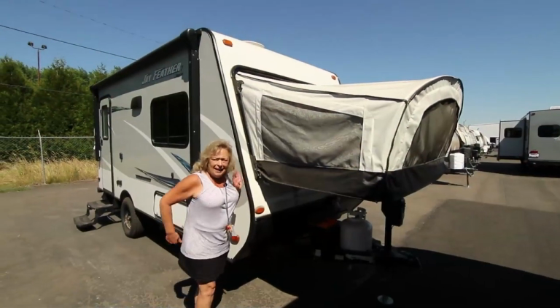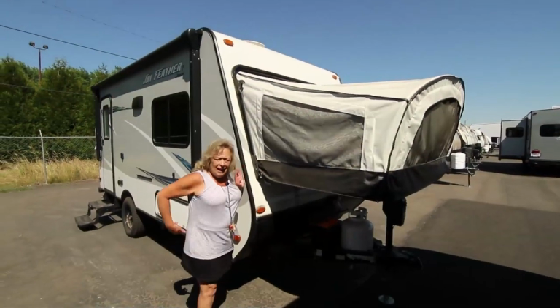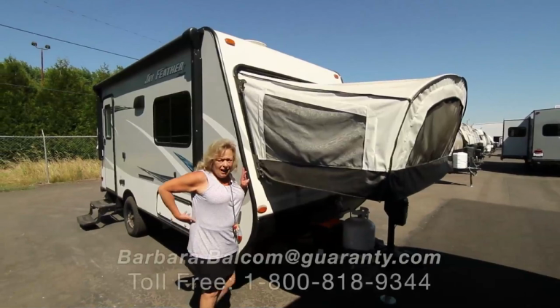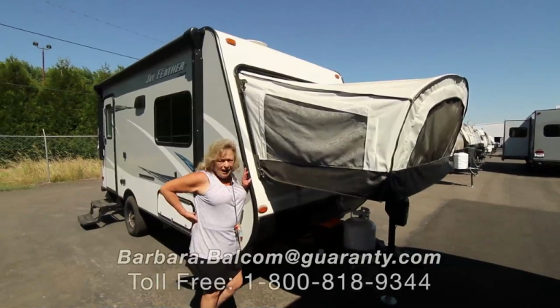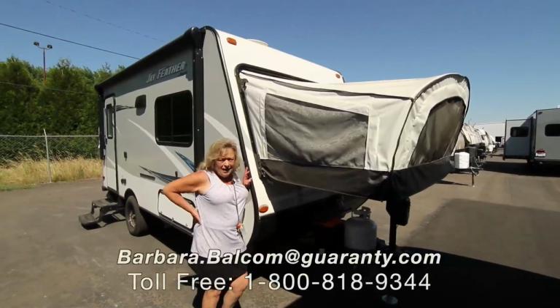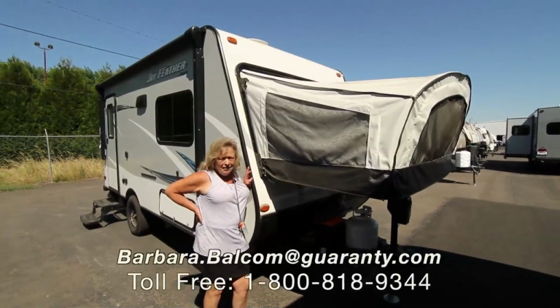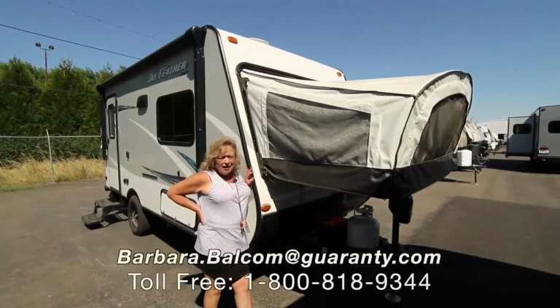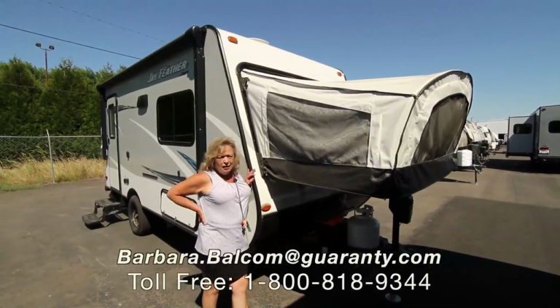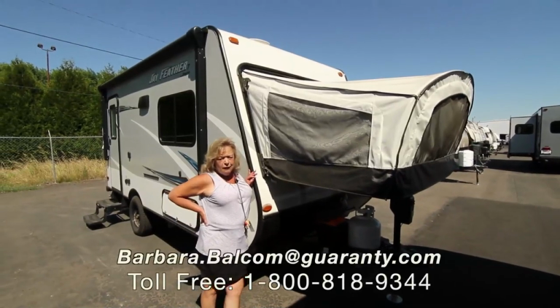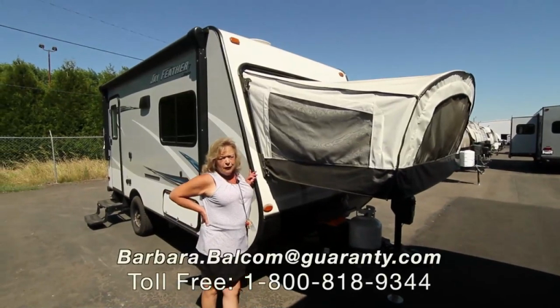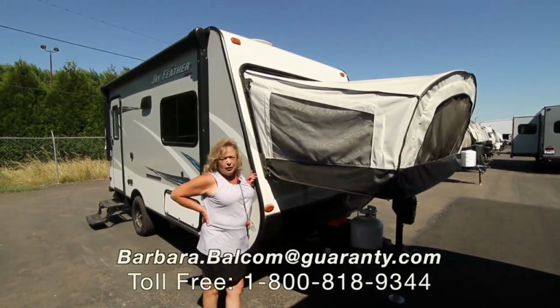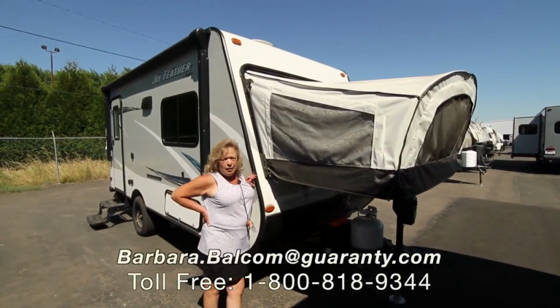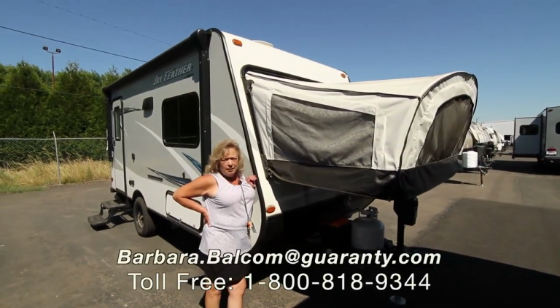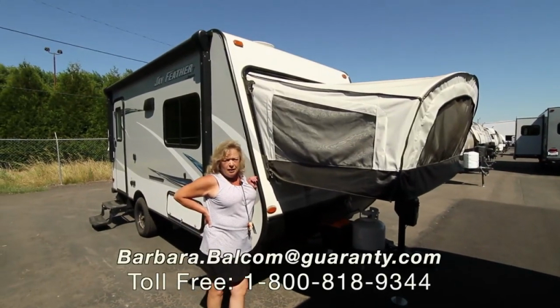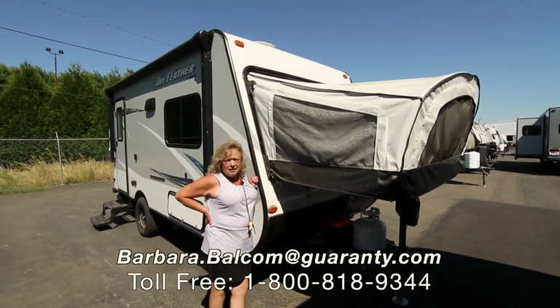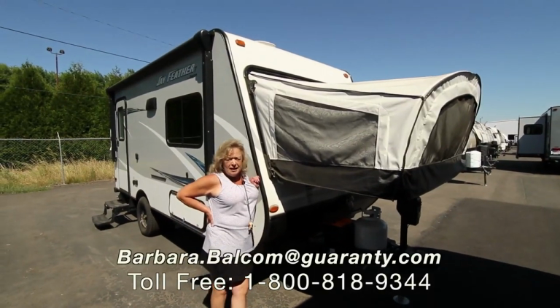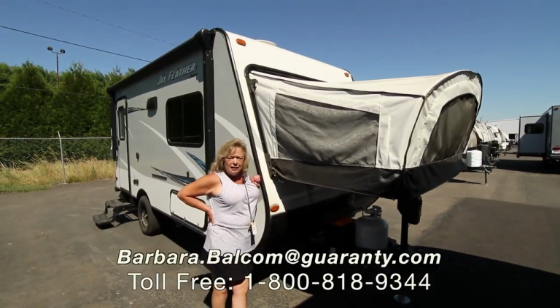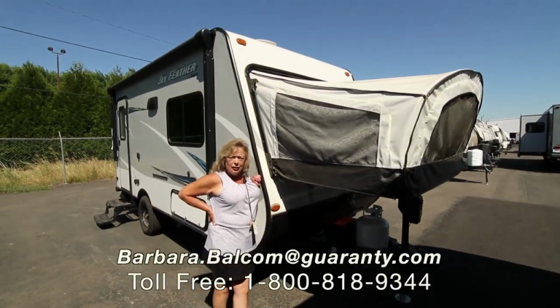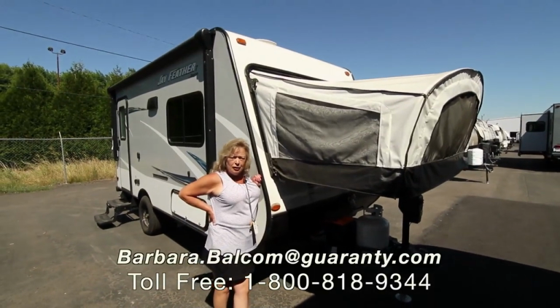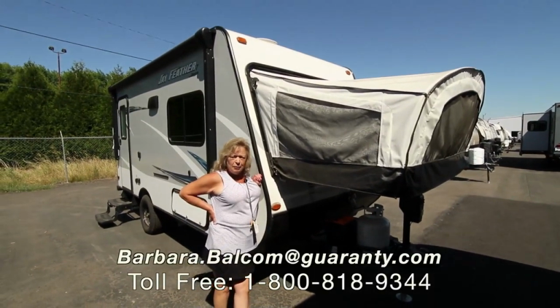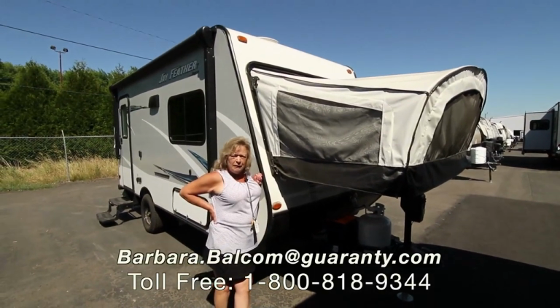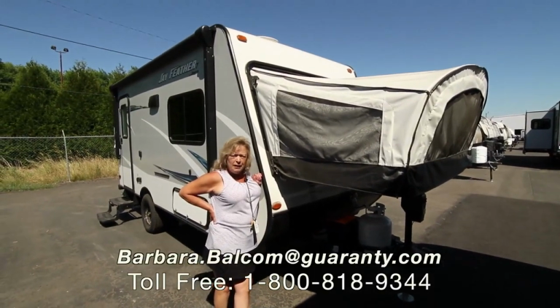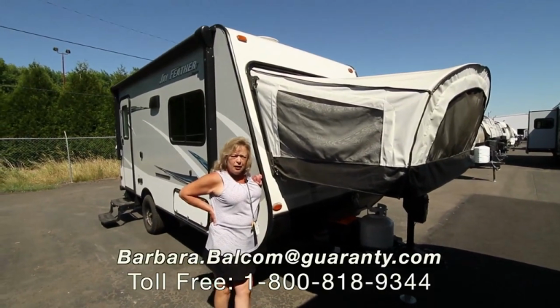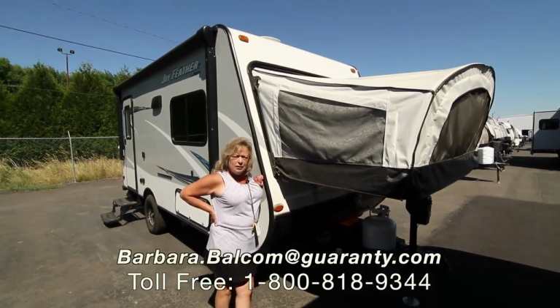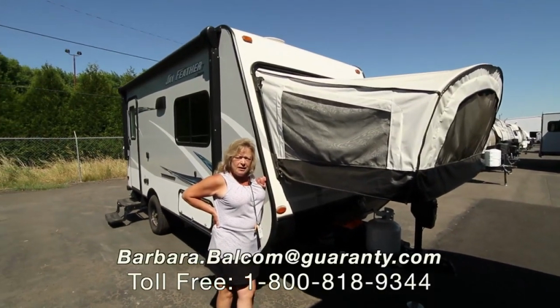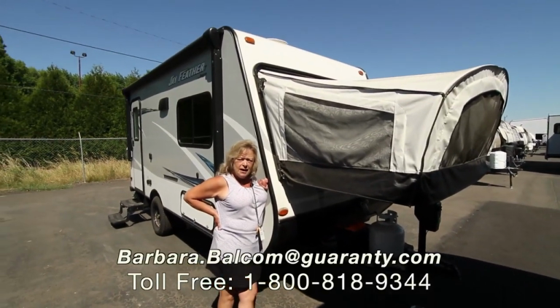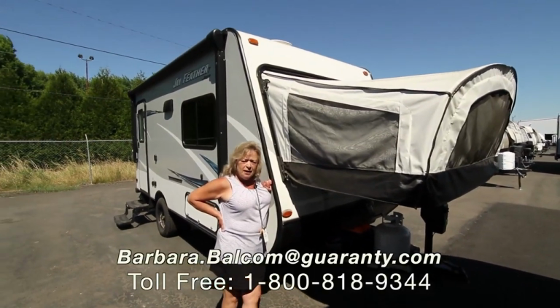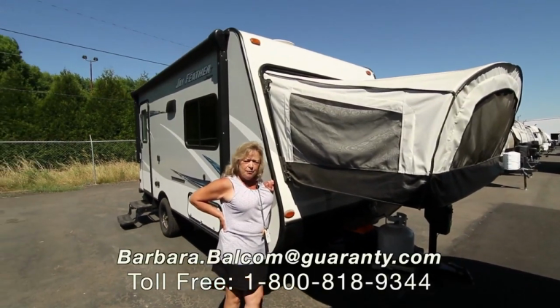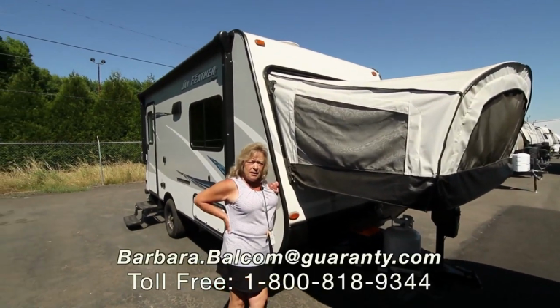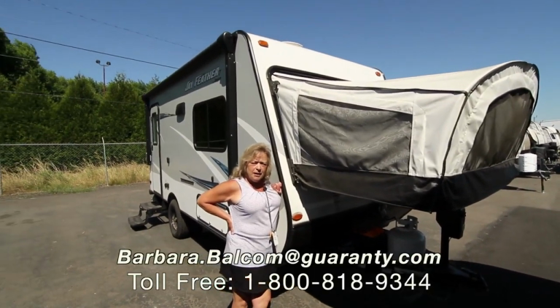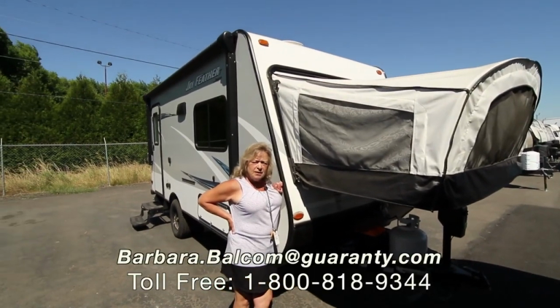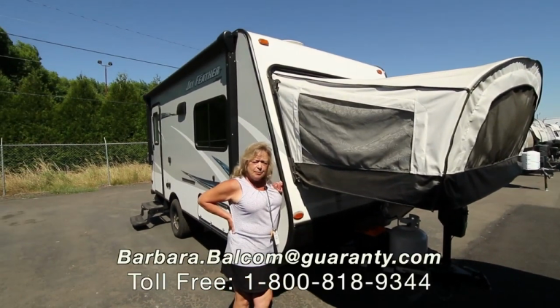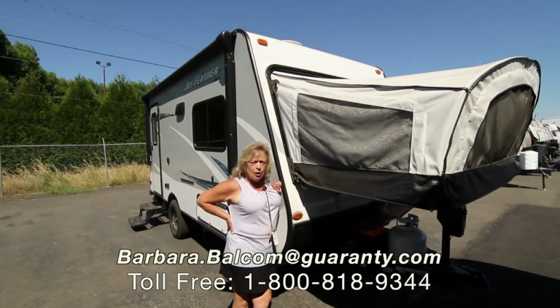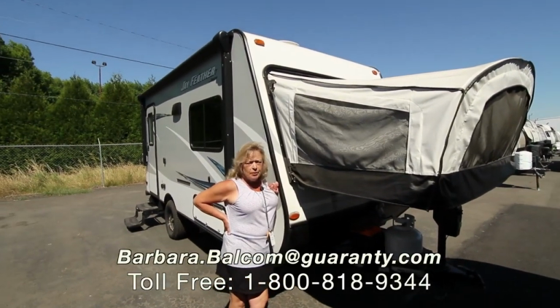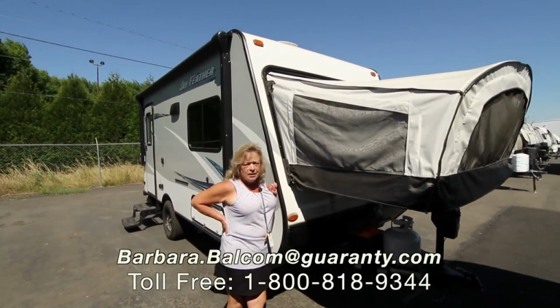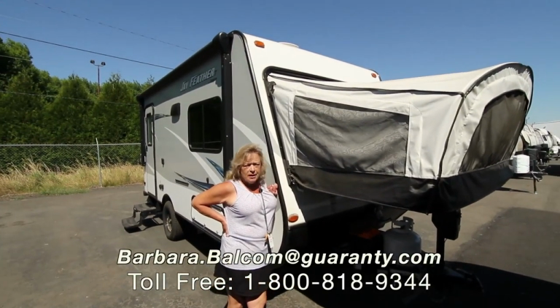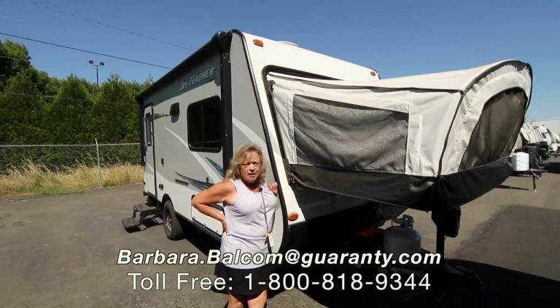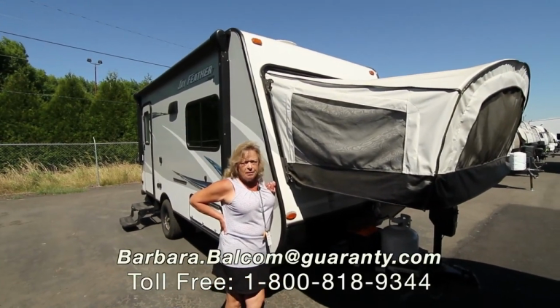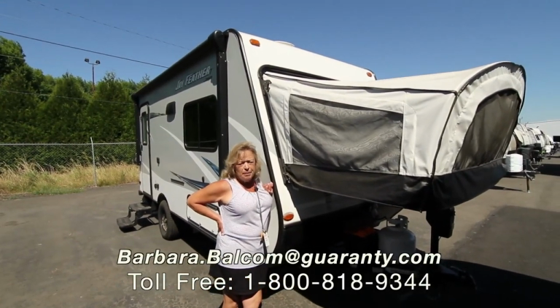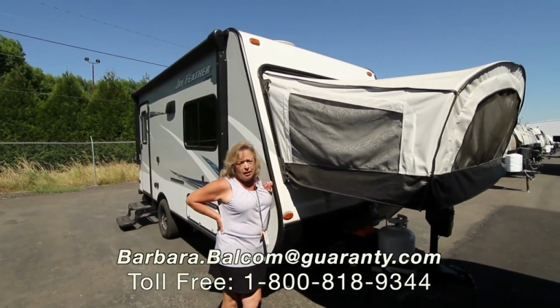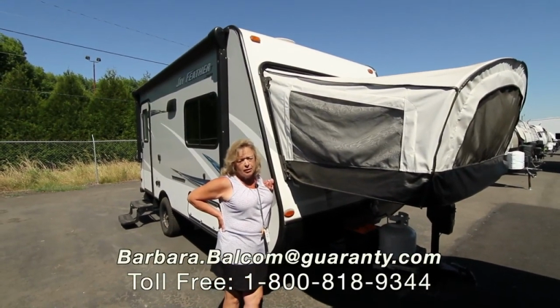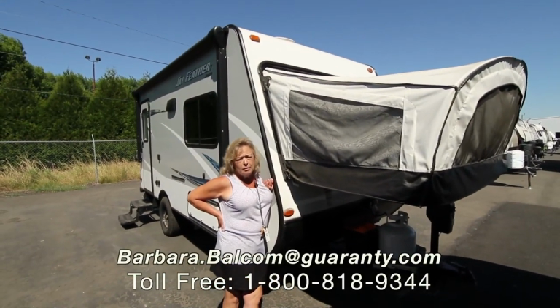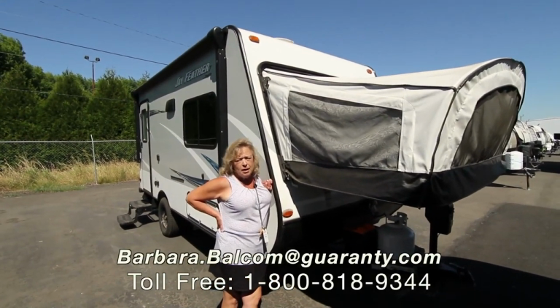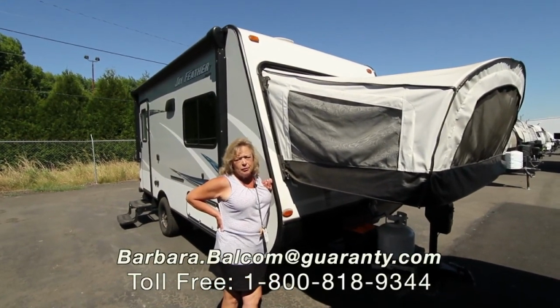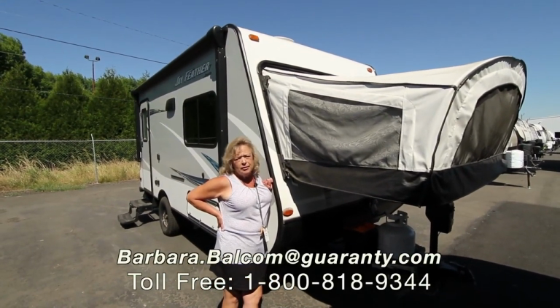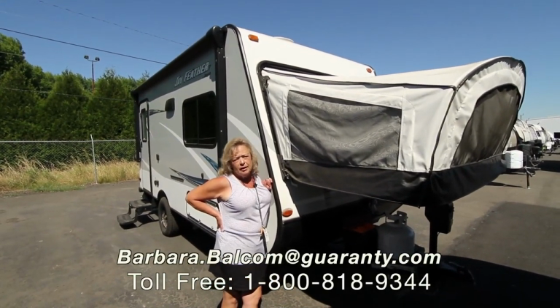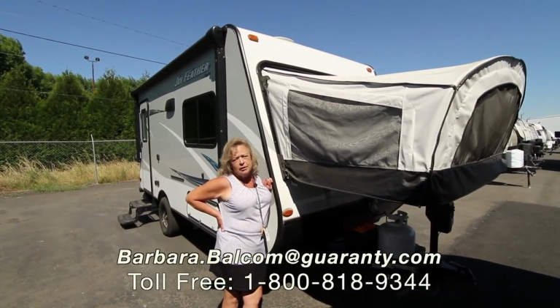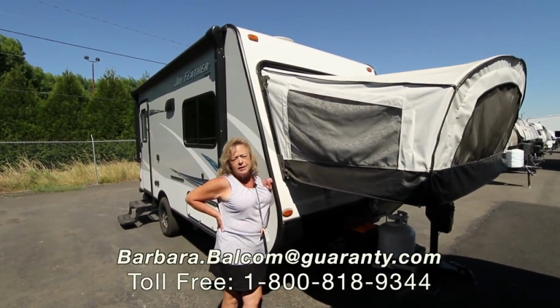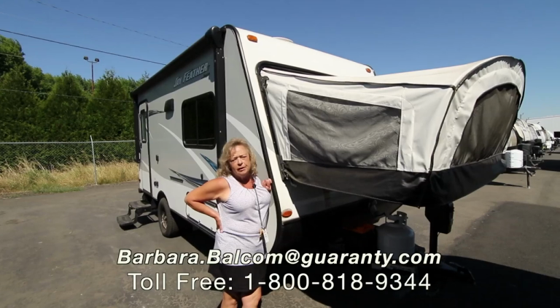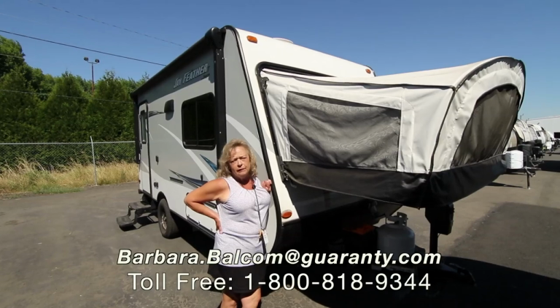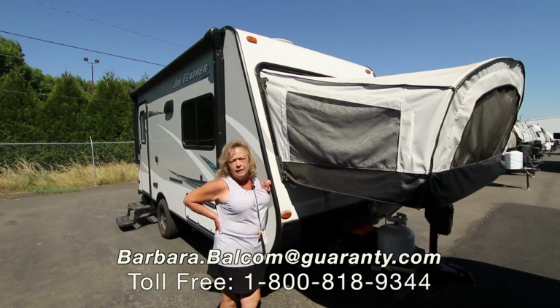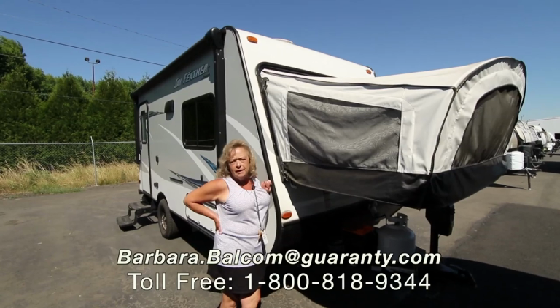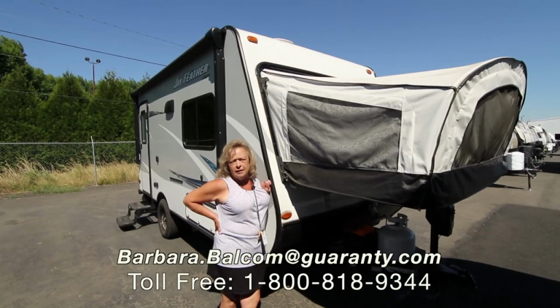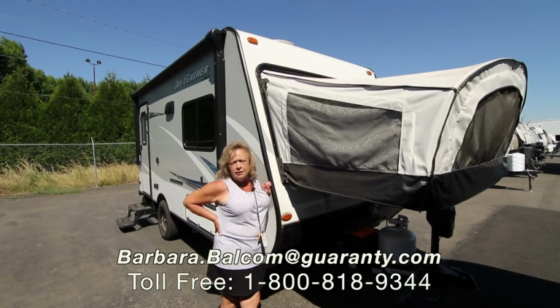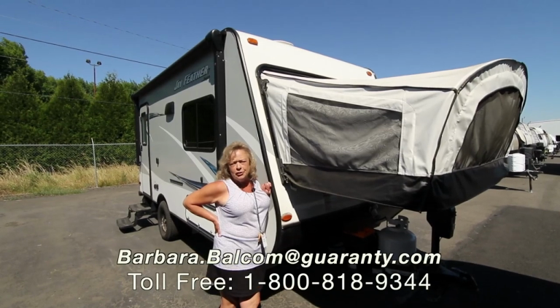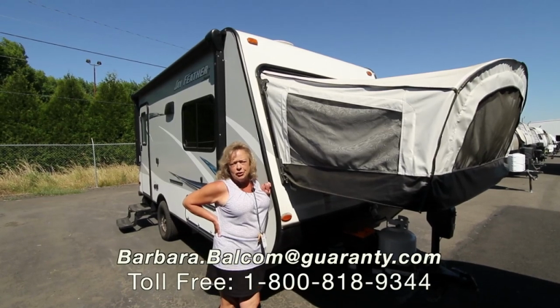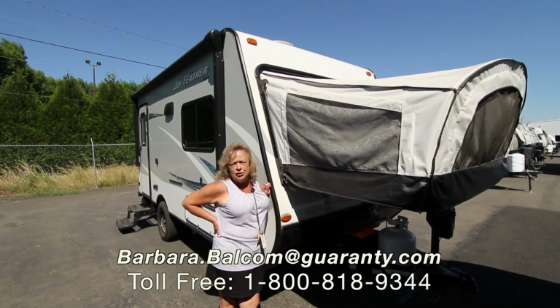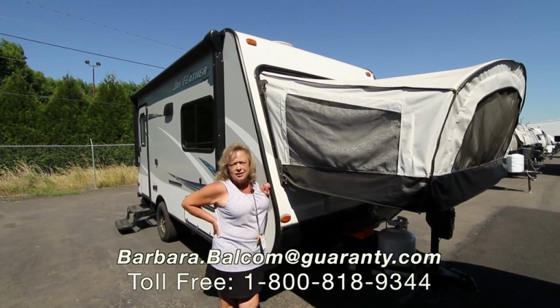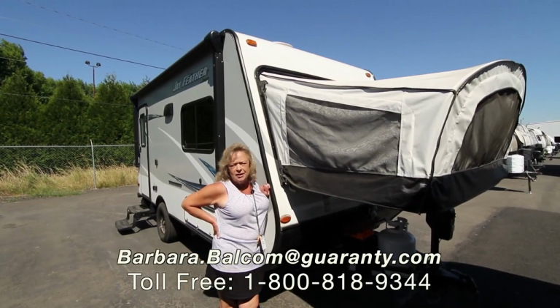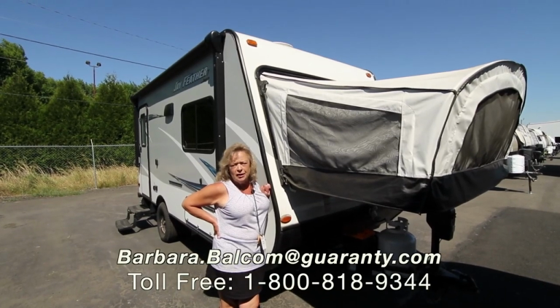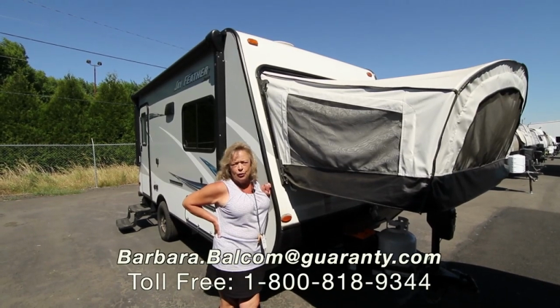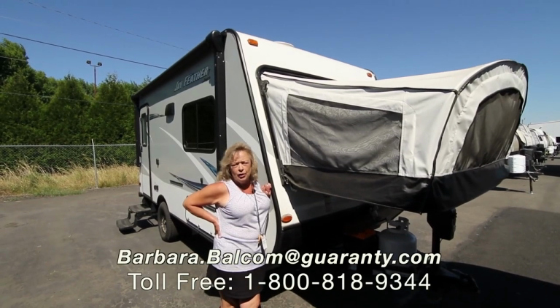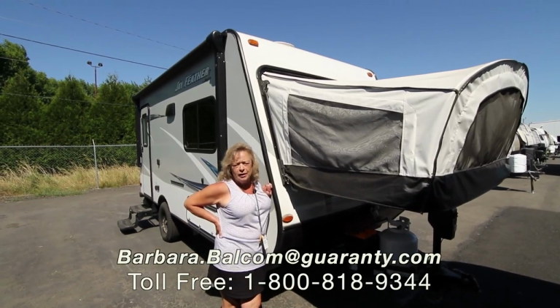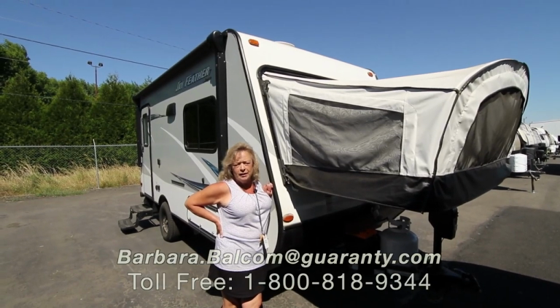Hi, thank you for coming and taking a look at my video today. My name is Barbara D. Balcom. I'm with Guaranty RV here in Junction City, Oregon.